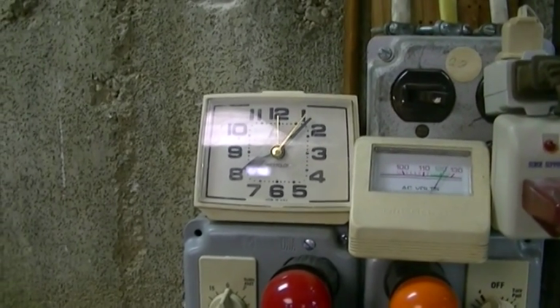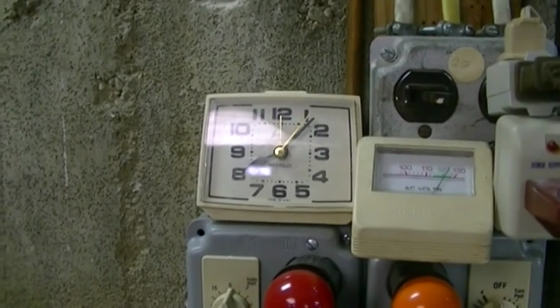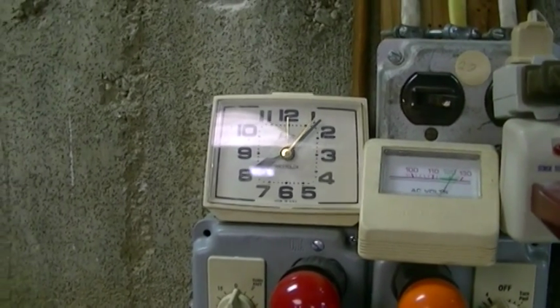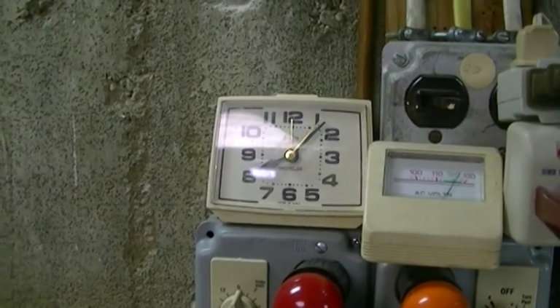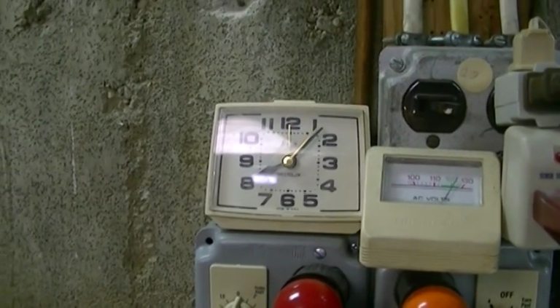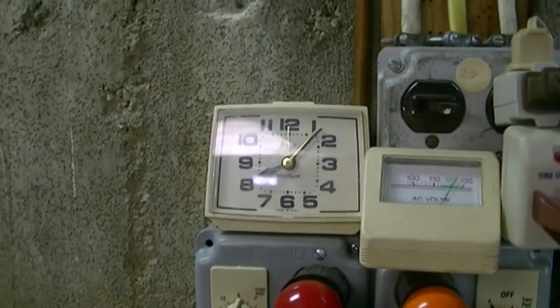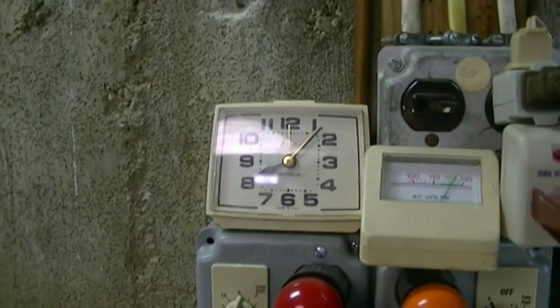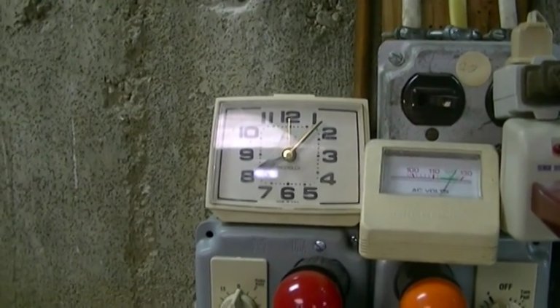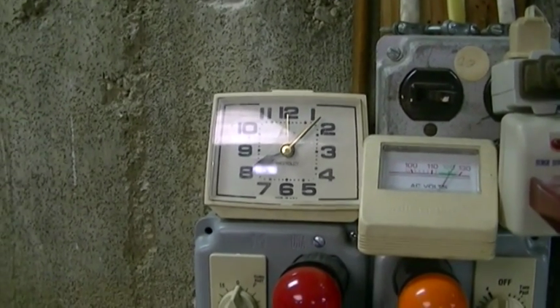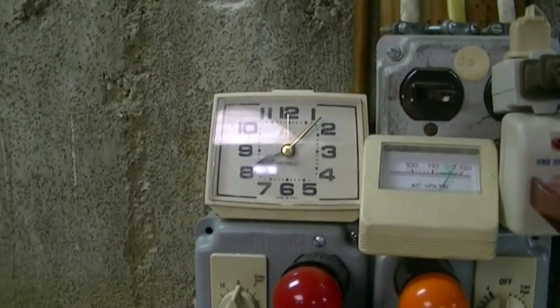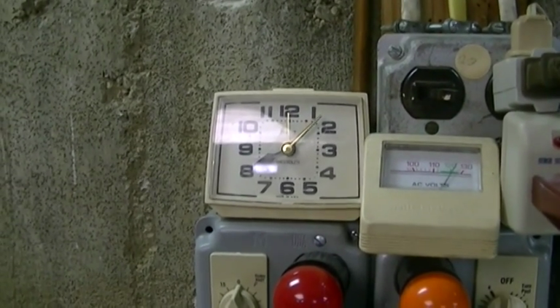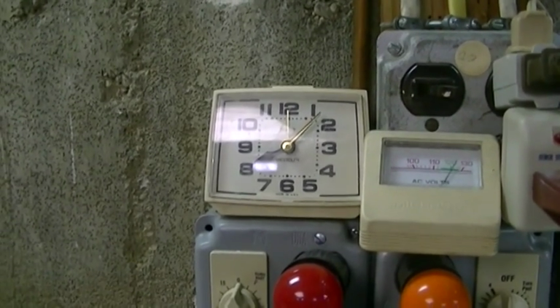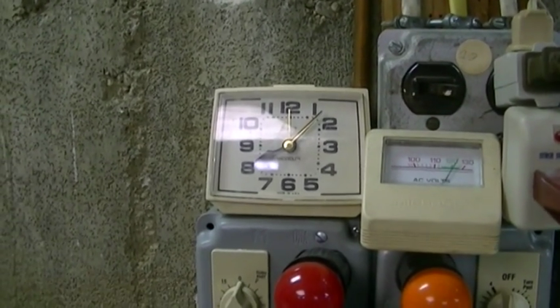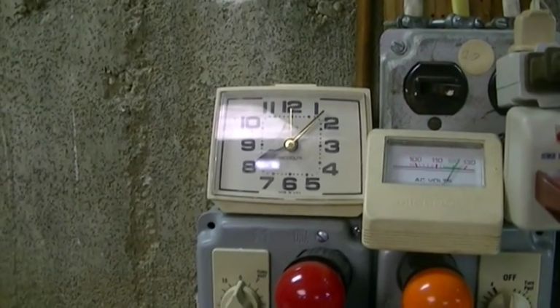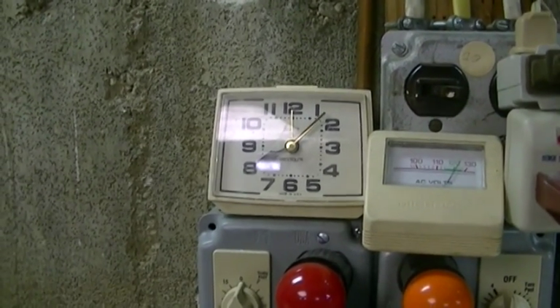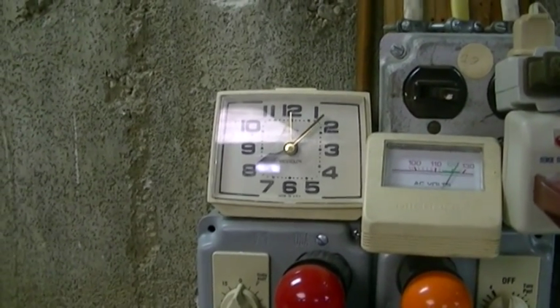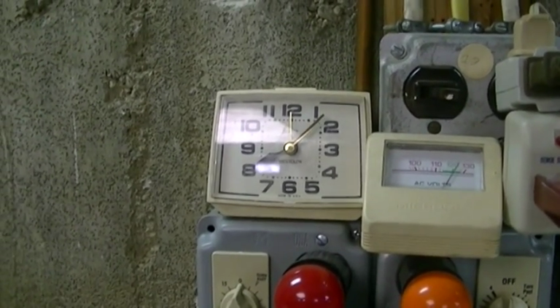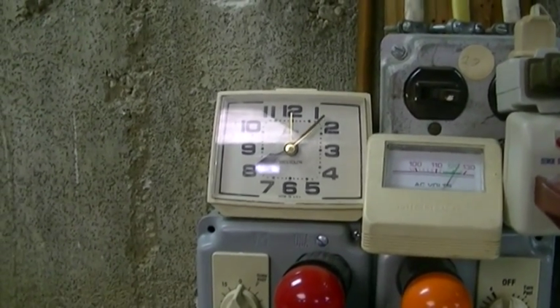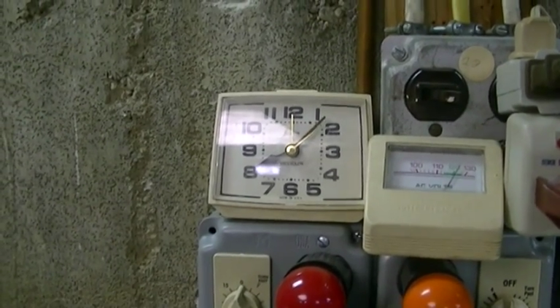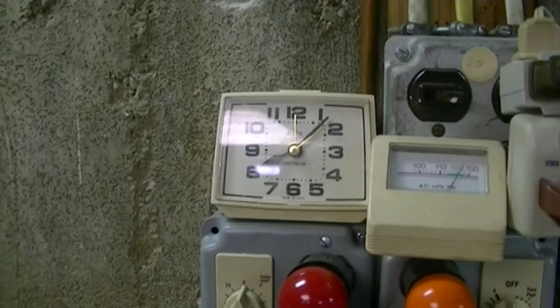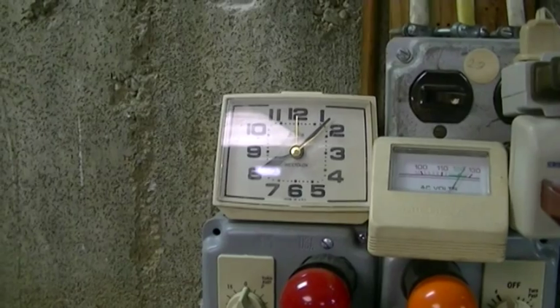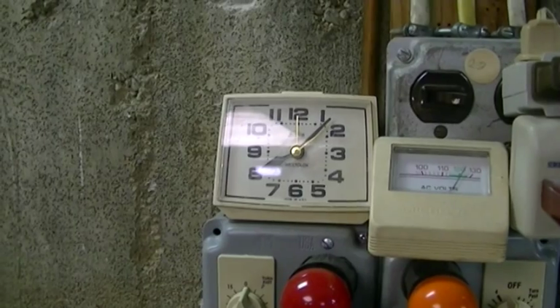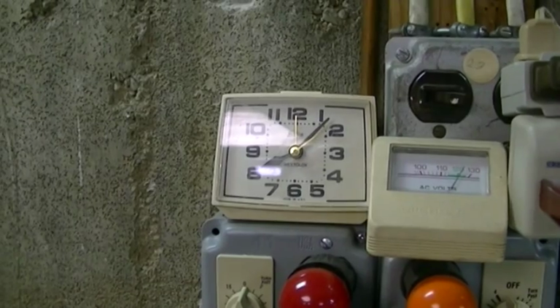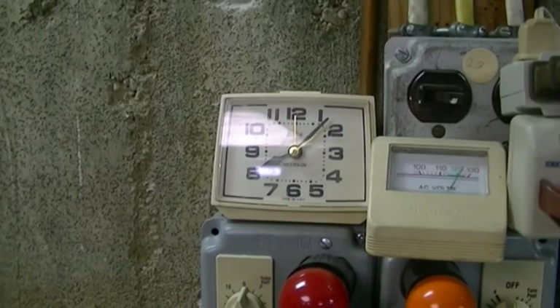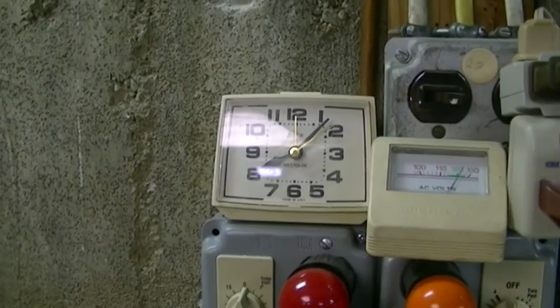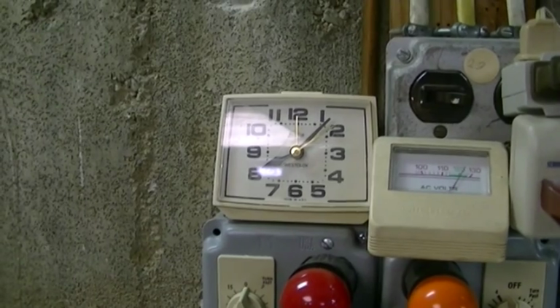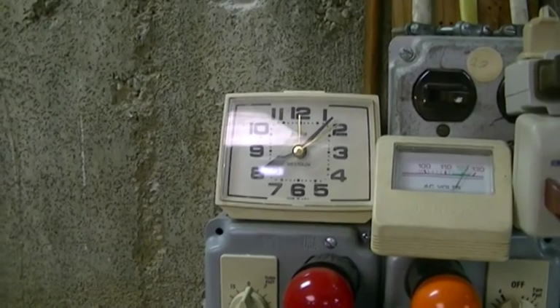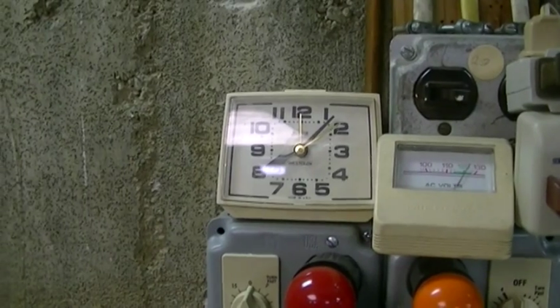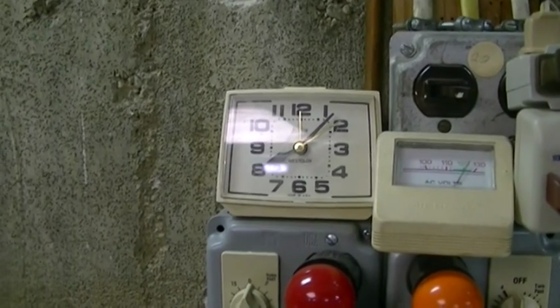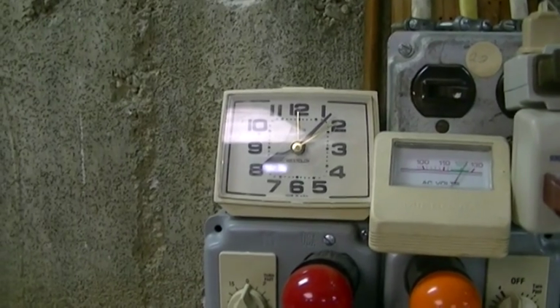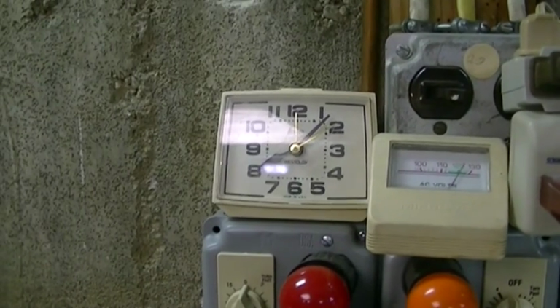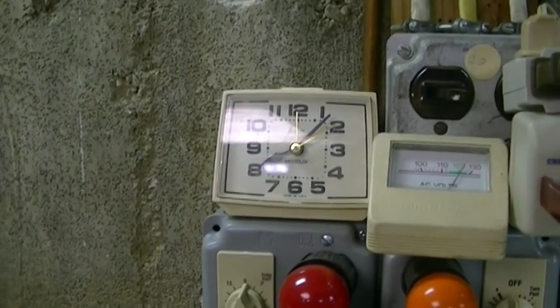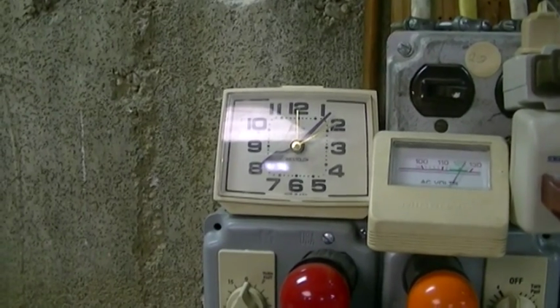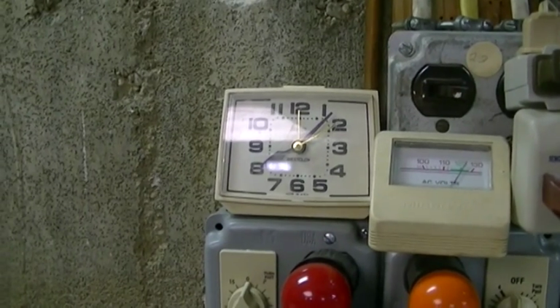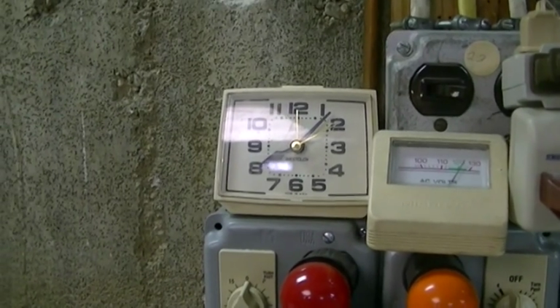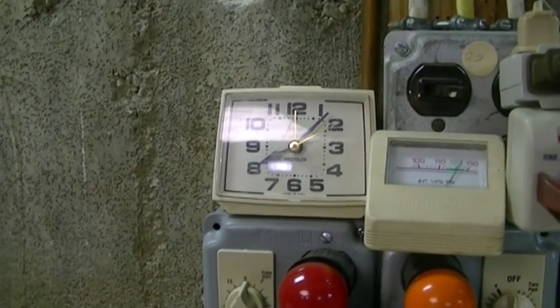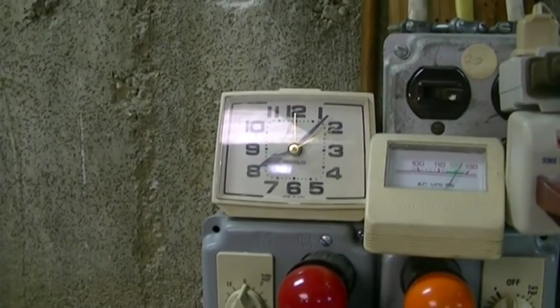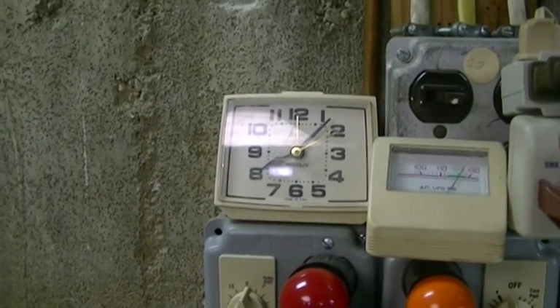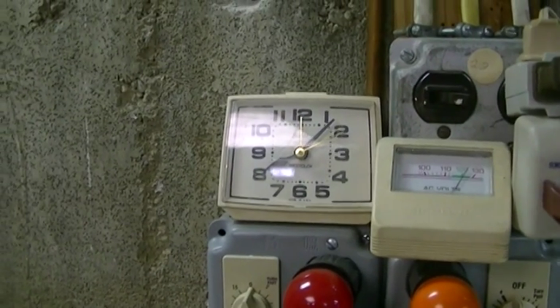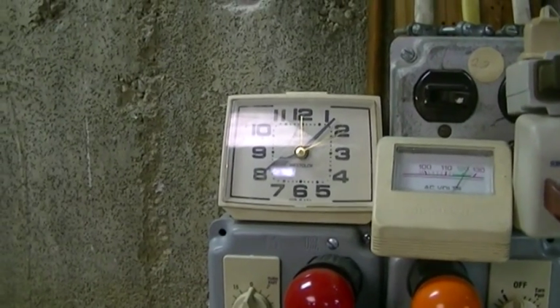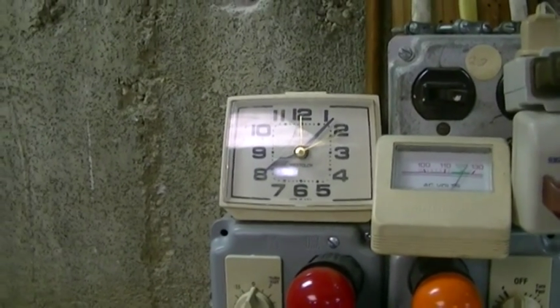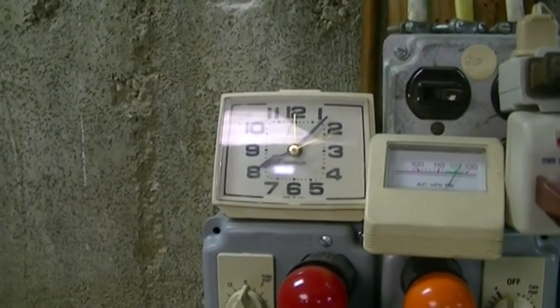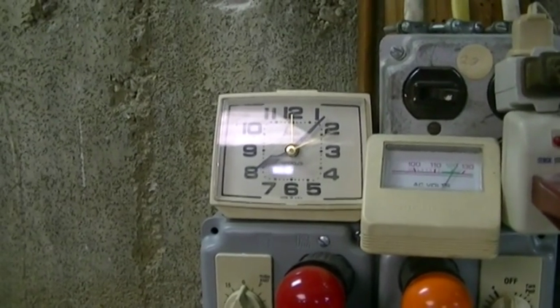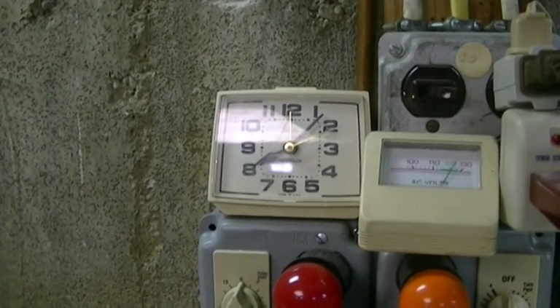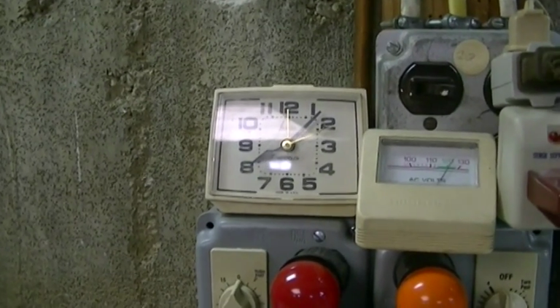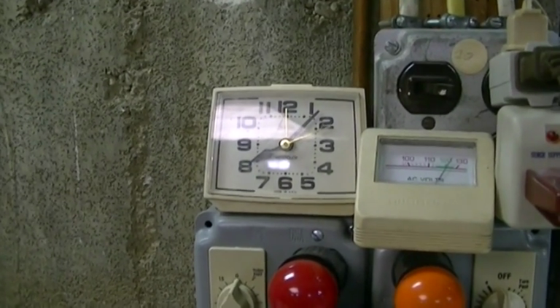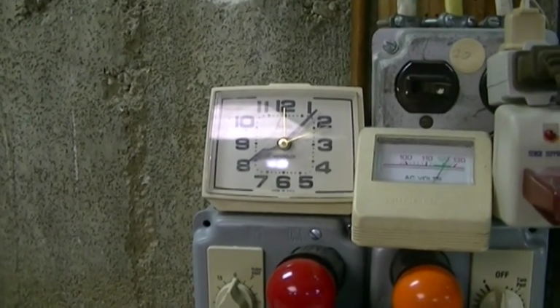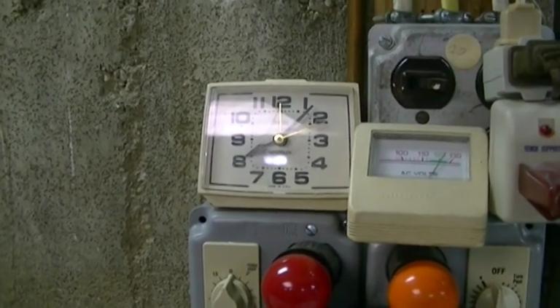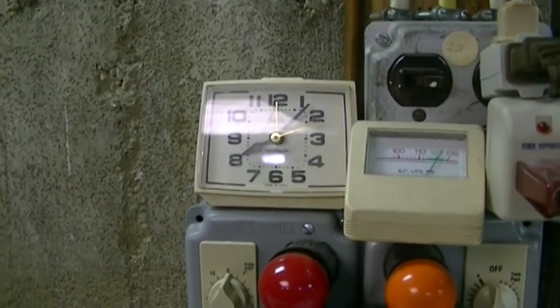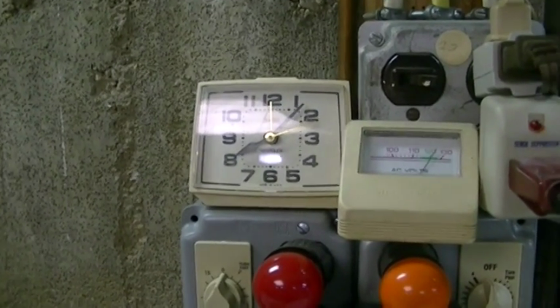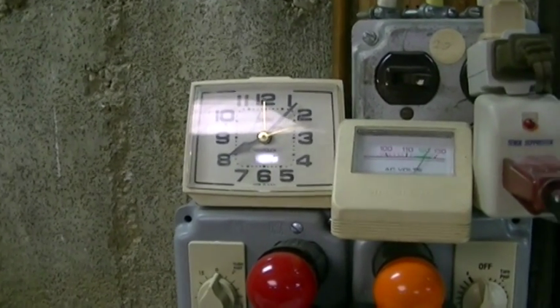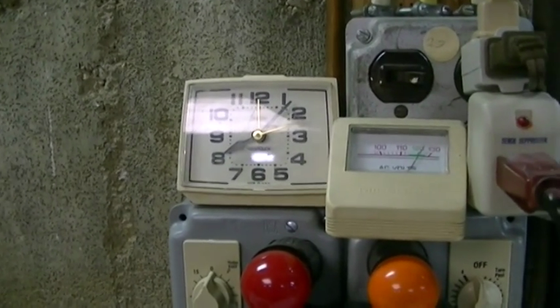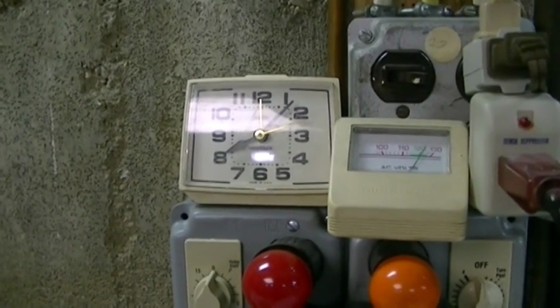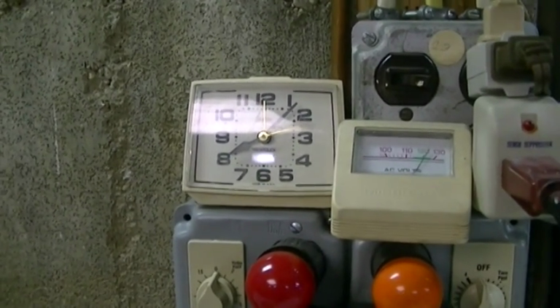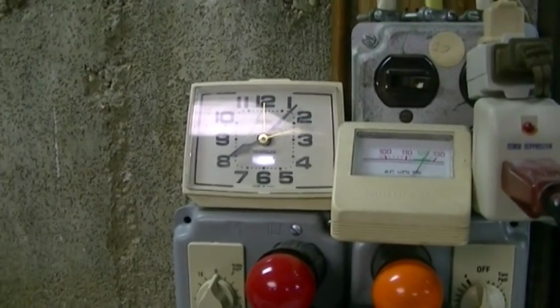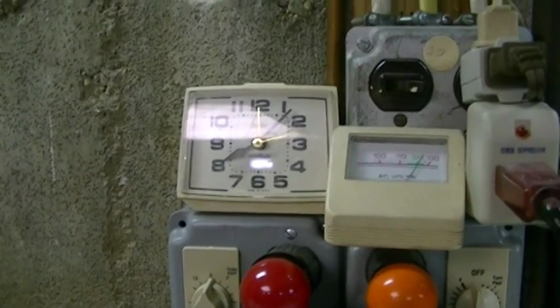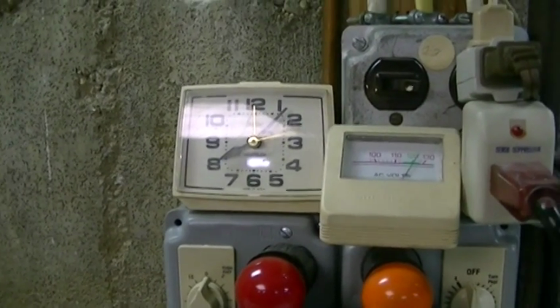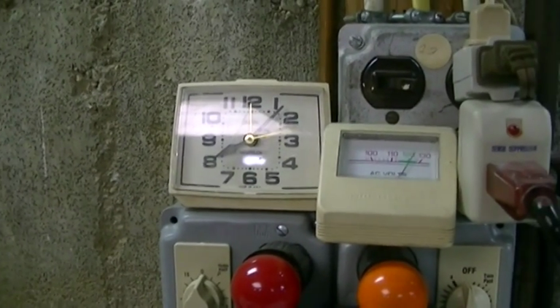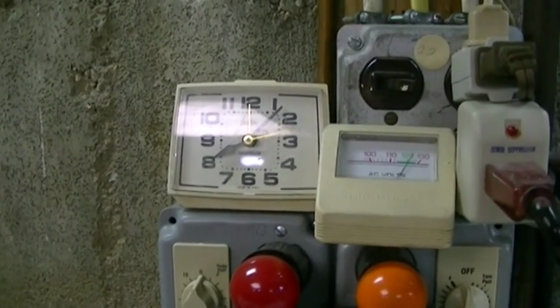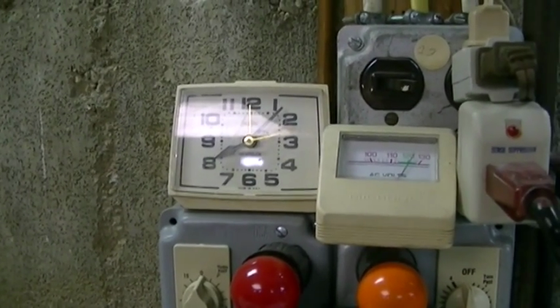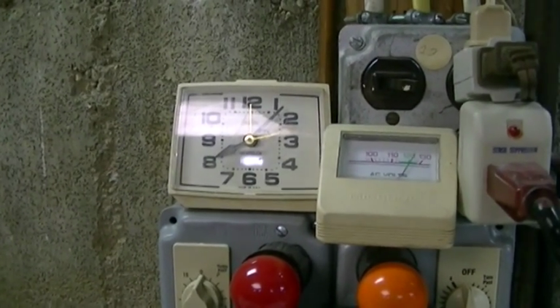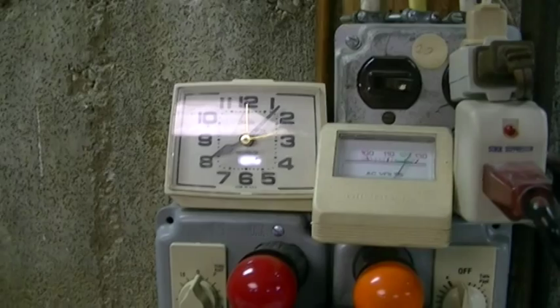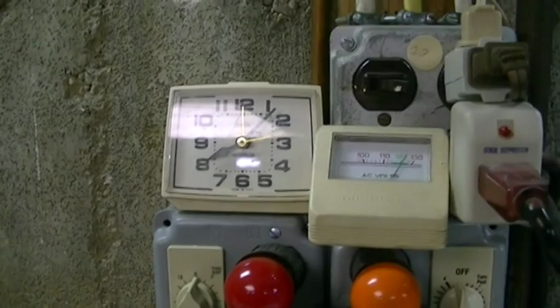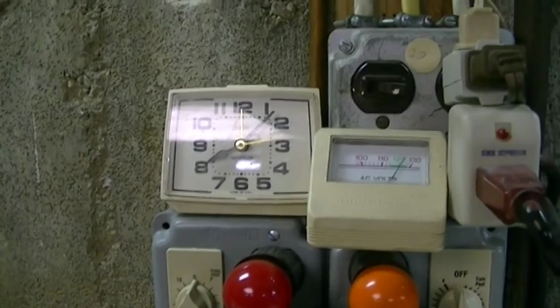I like it — it came with the house, it was just here. I don't know how old it is. It's got an alarm in it, just a buzzer, like any other typical old-school clock.